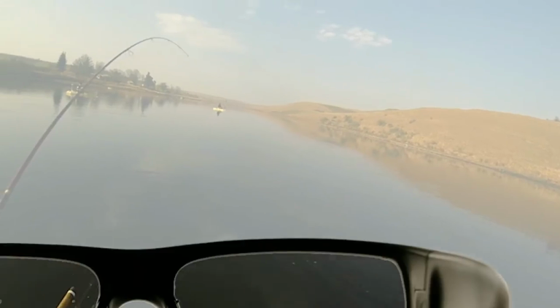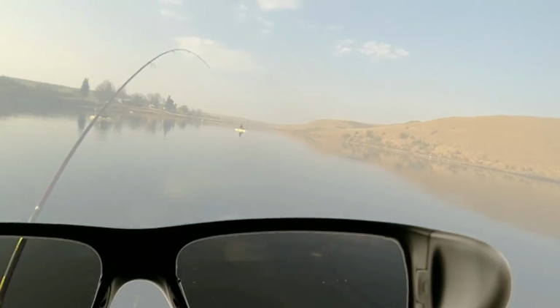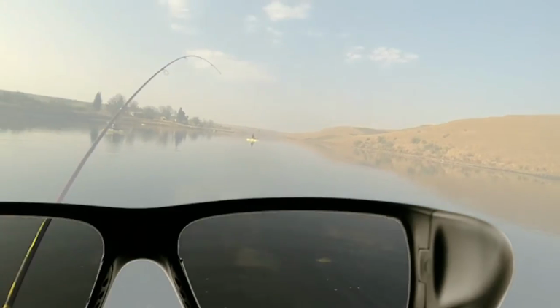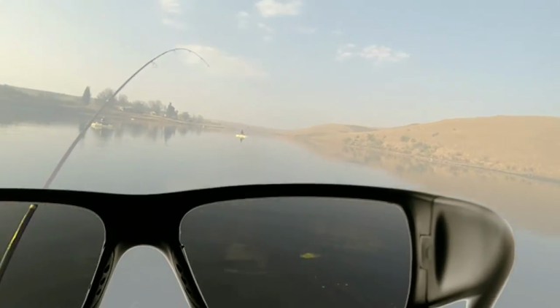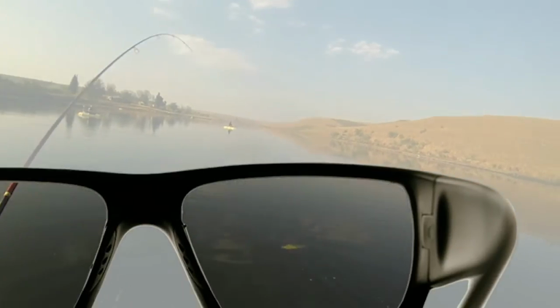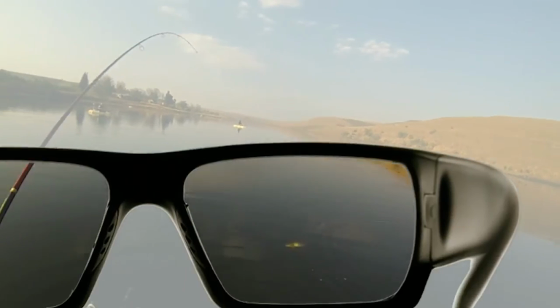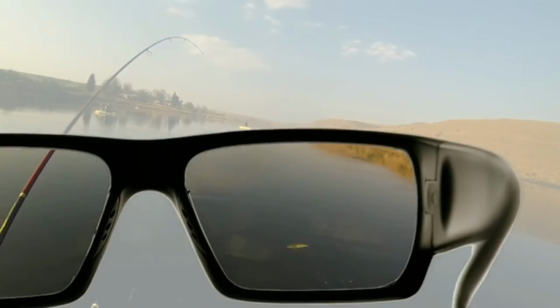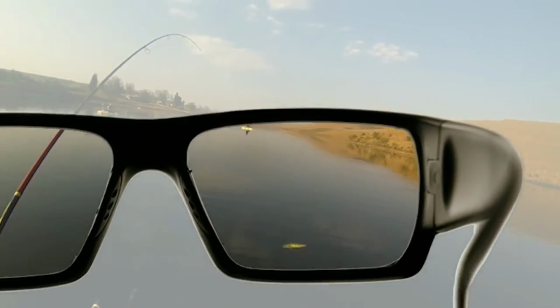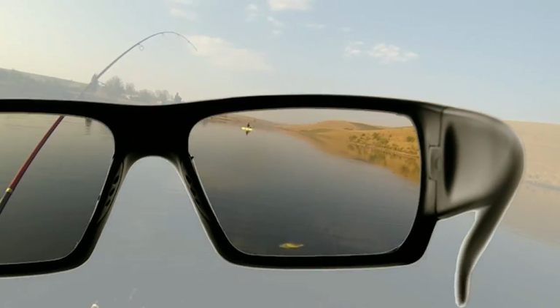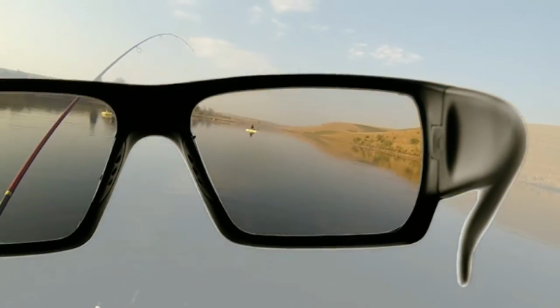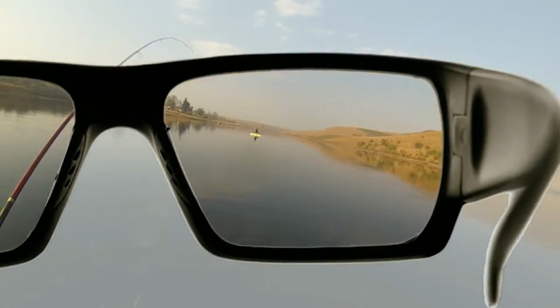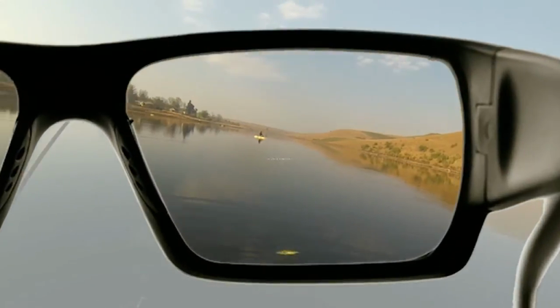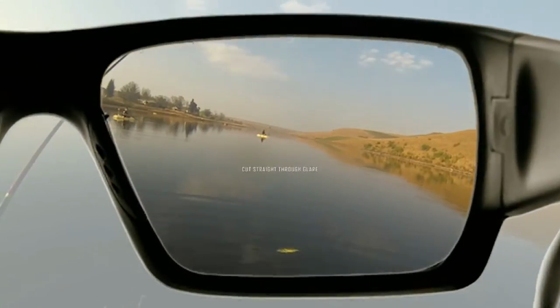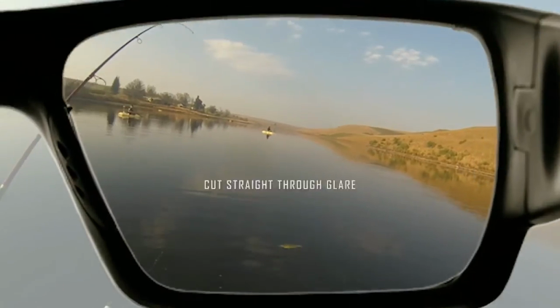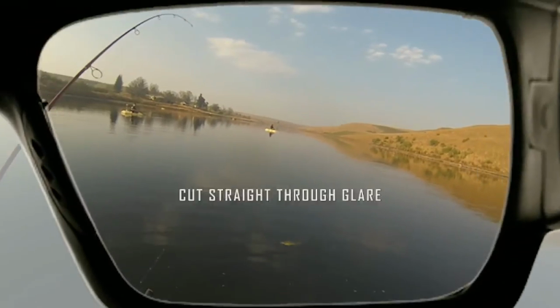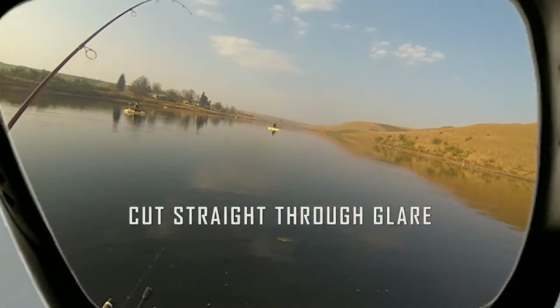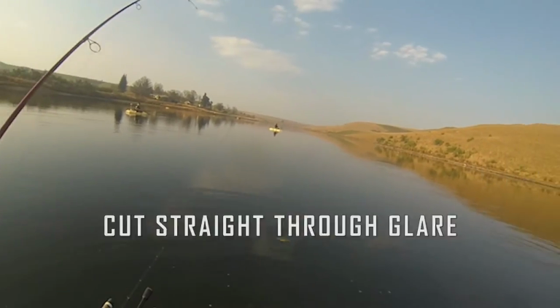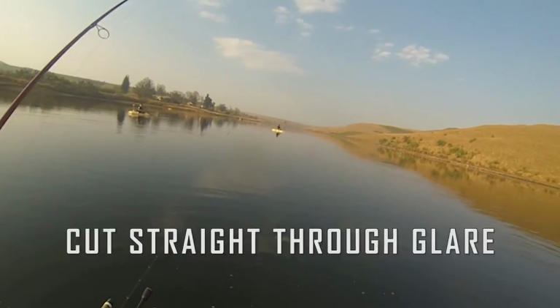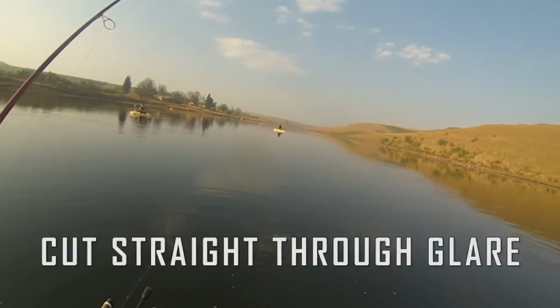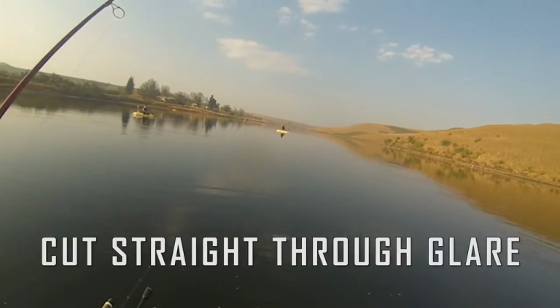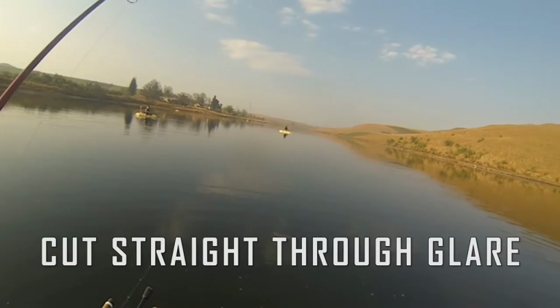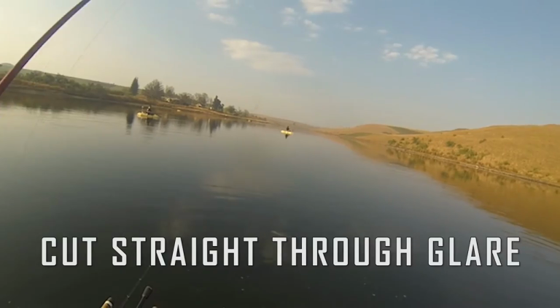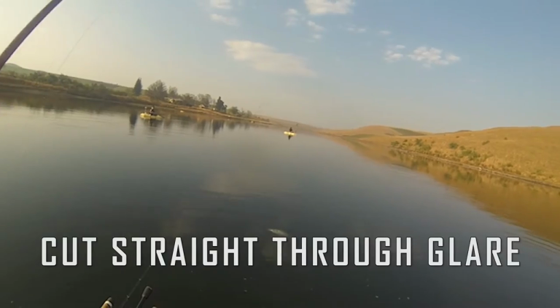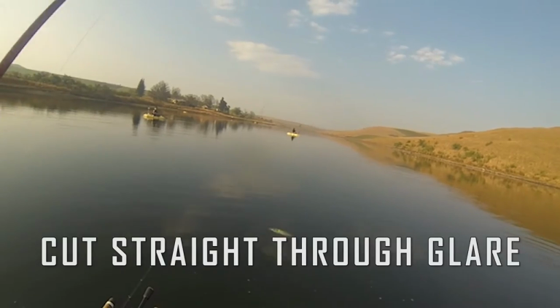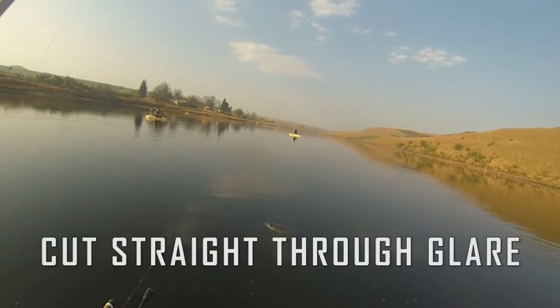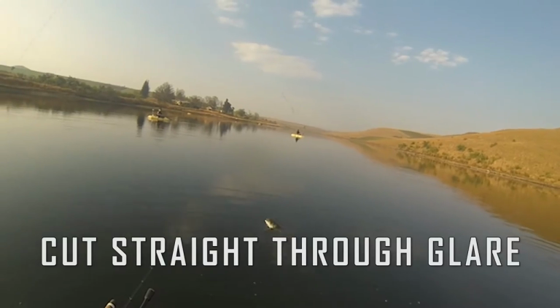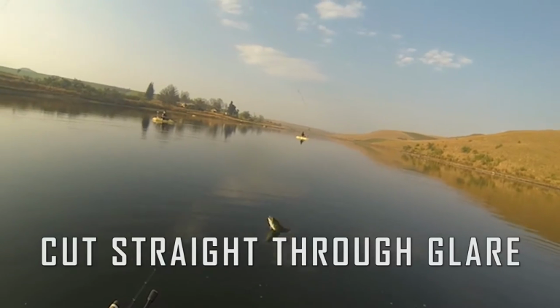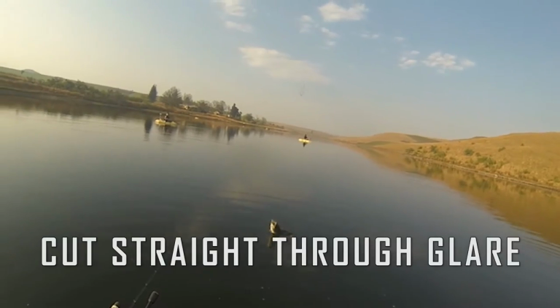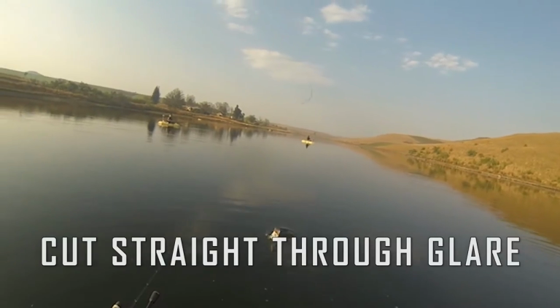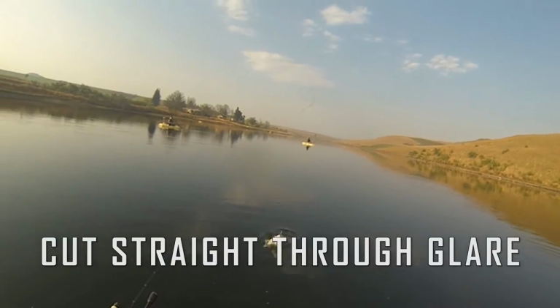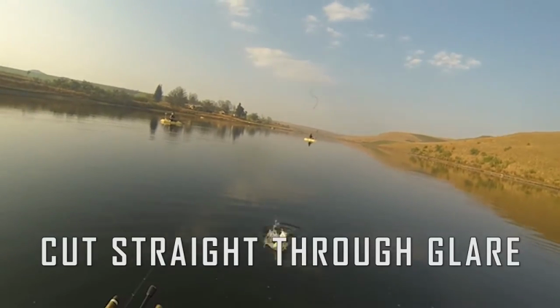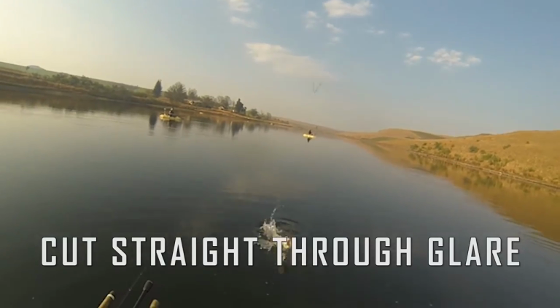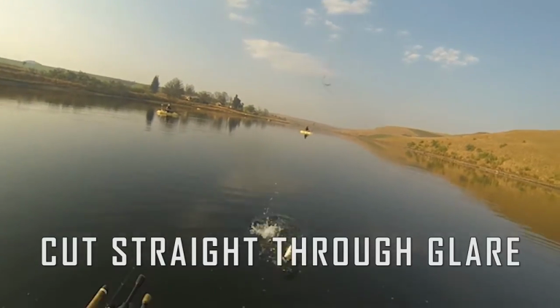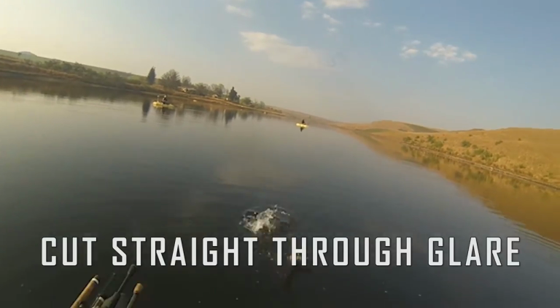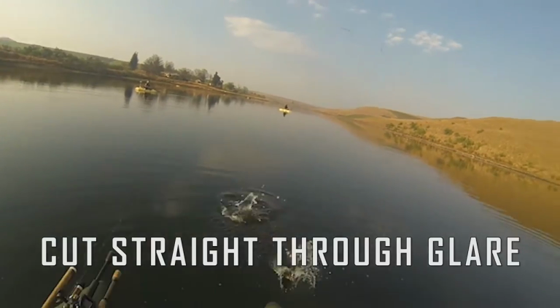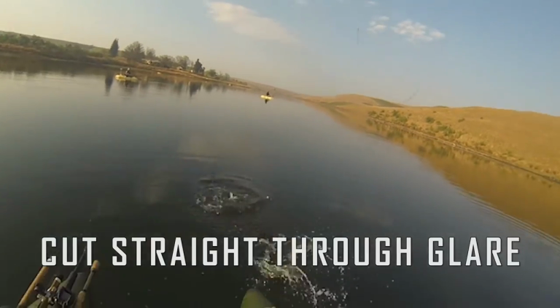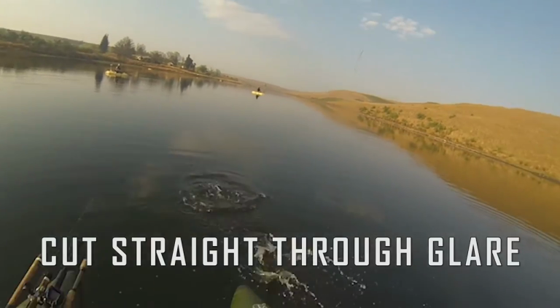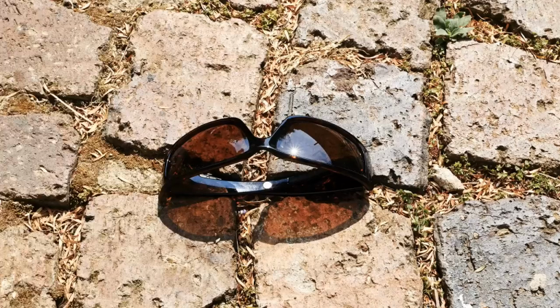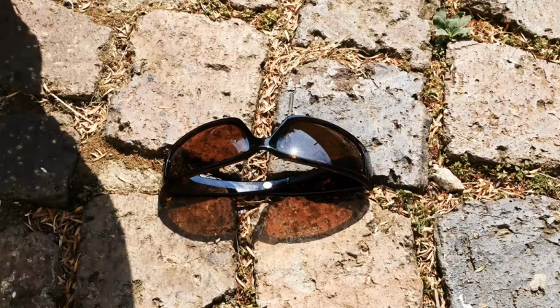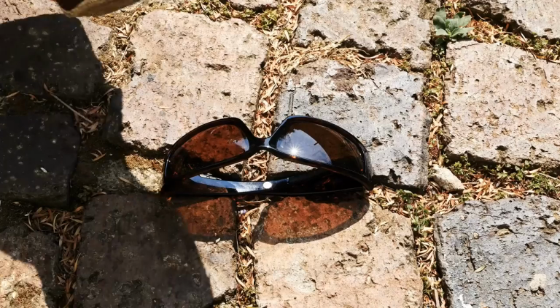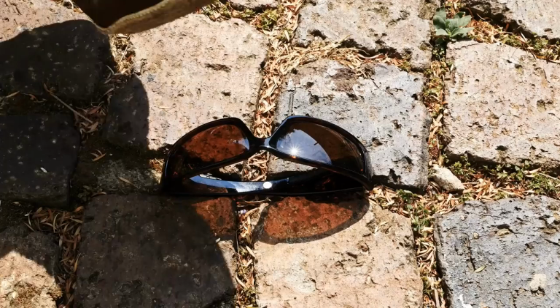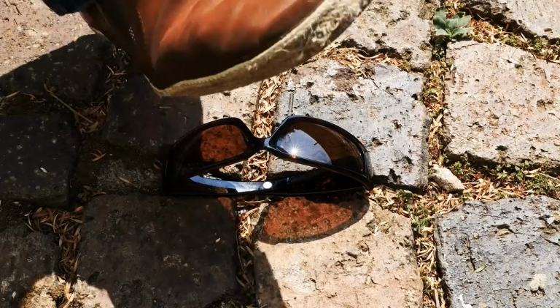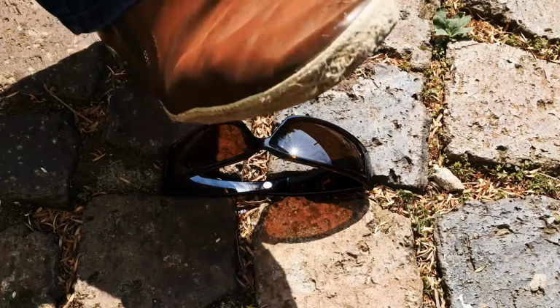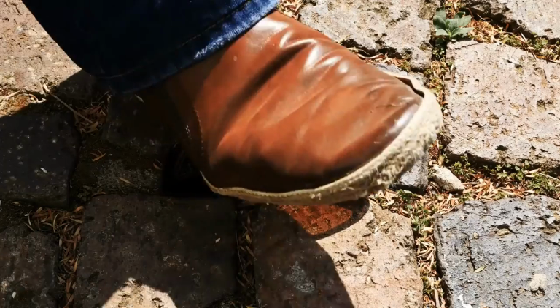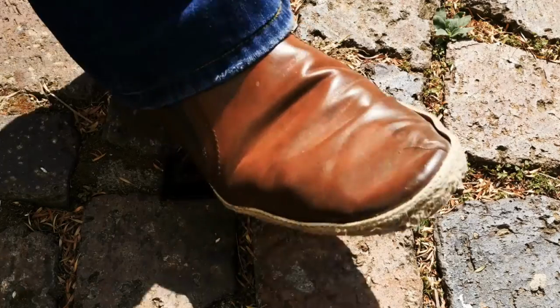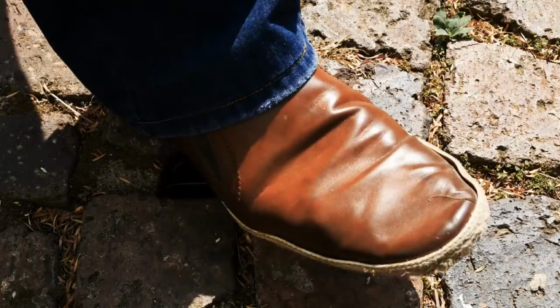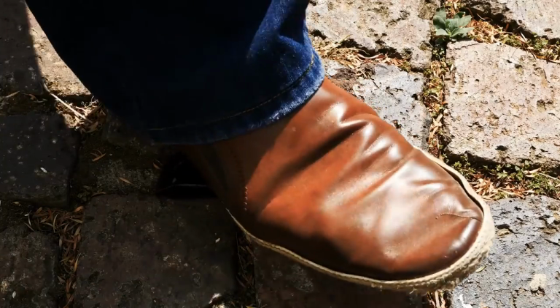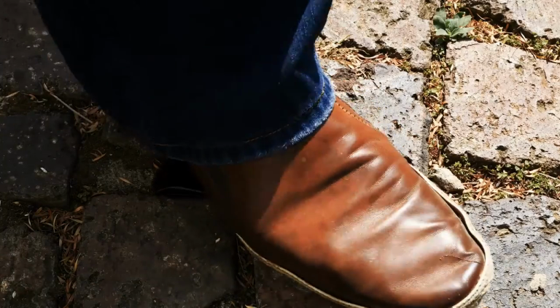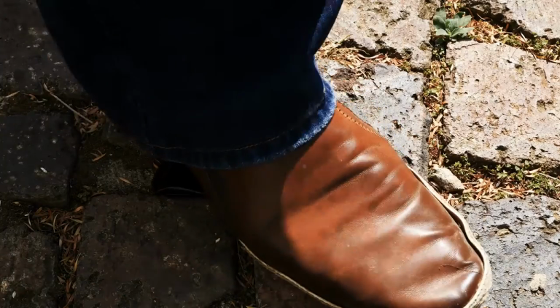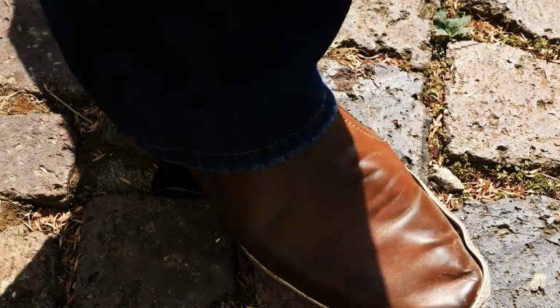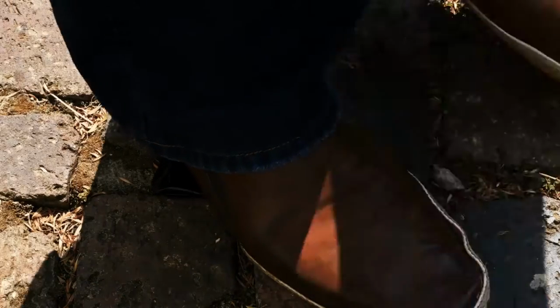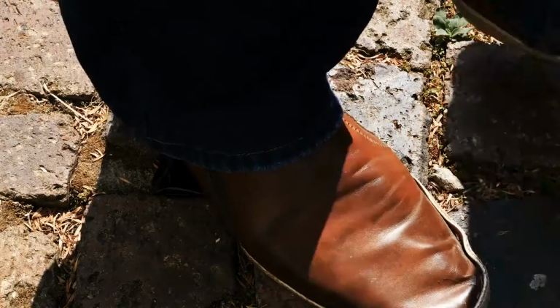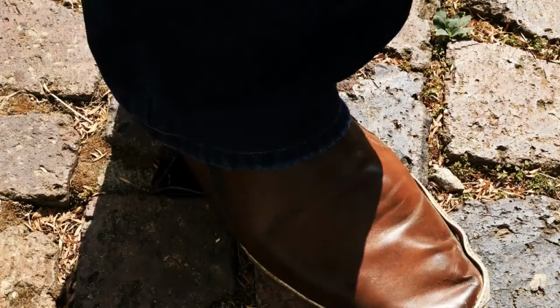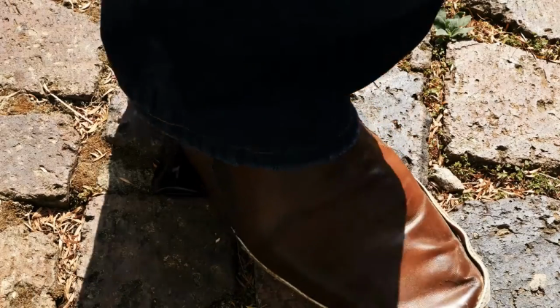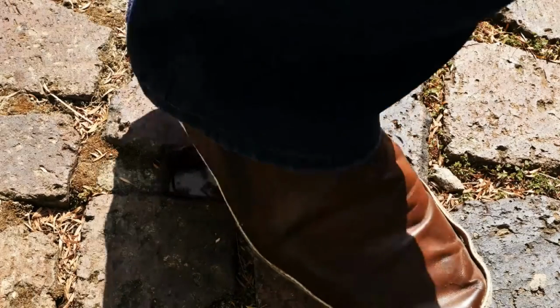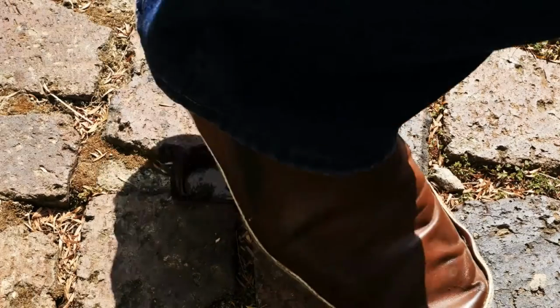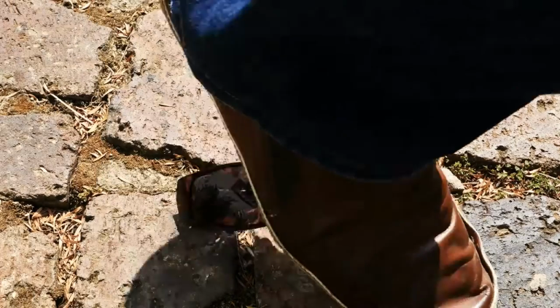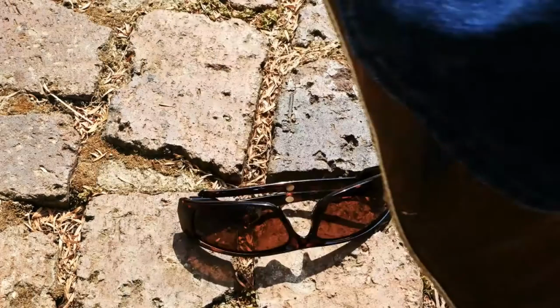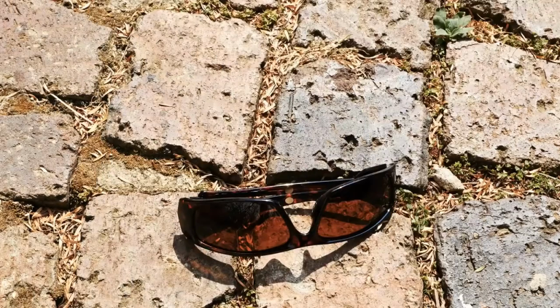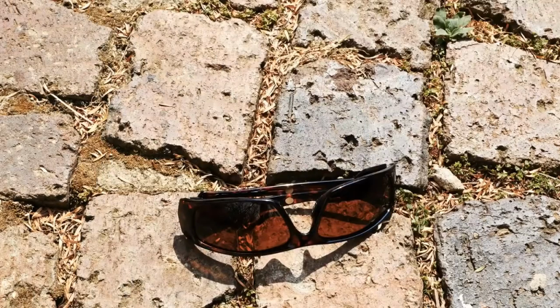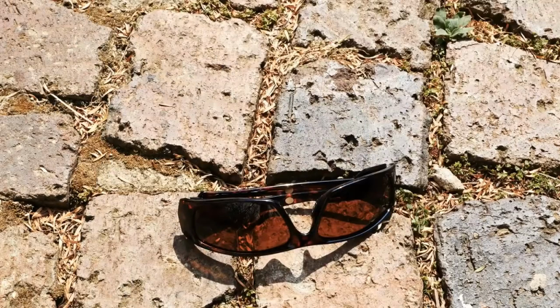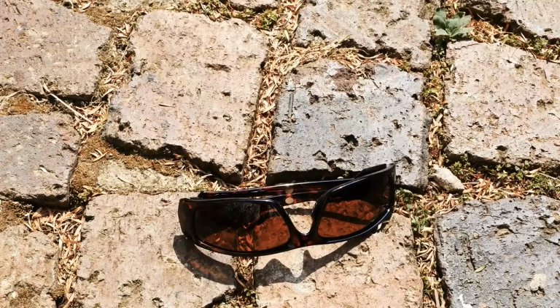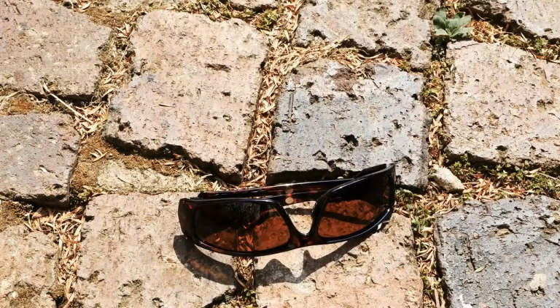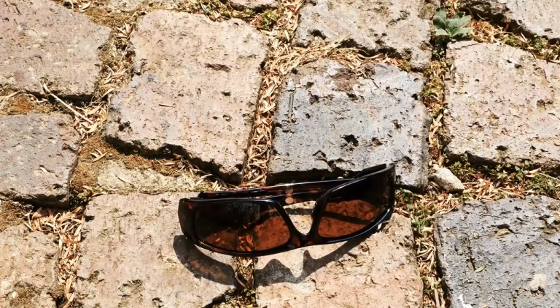These lenses not only improve clarity and color, but they cut straight through glare. And they're practically indestructible.